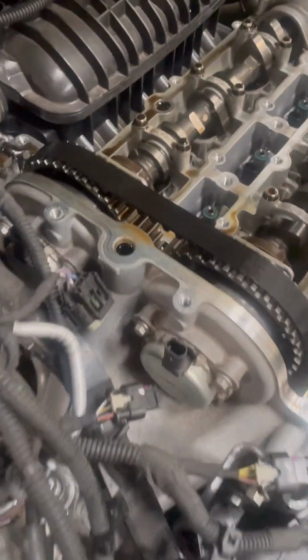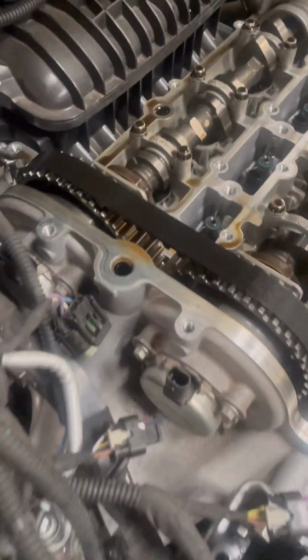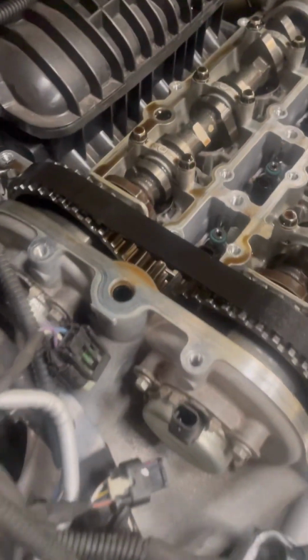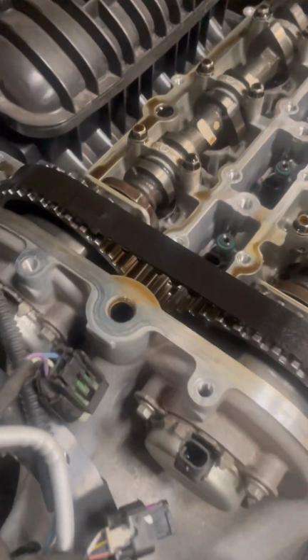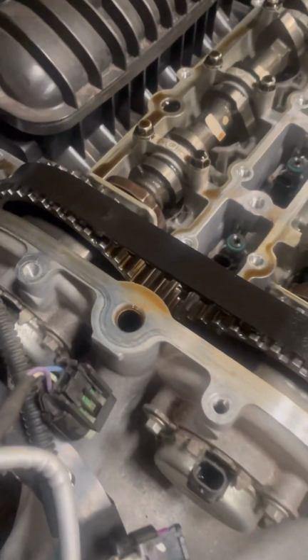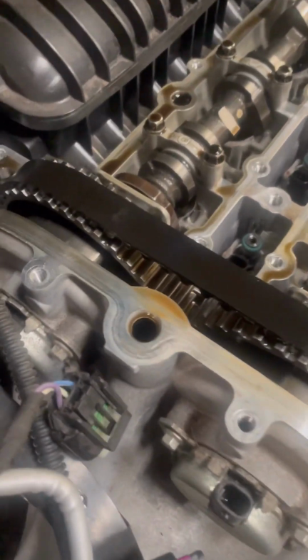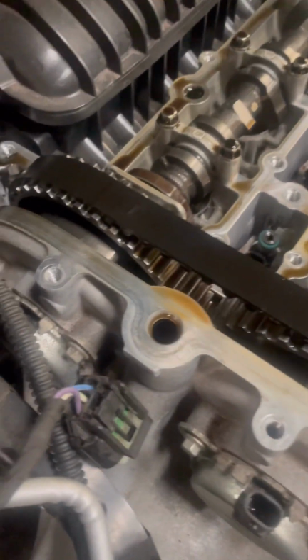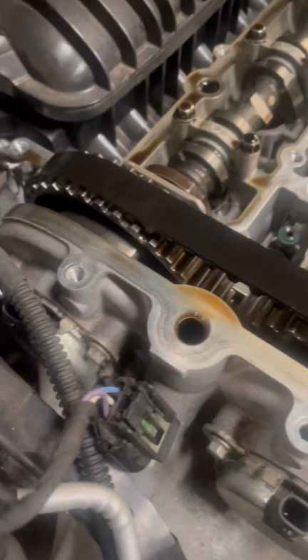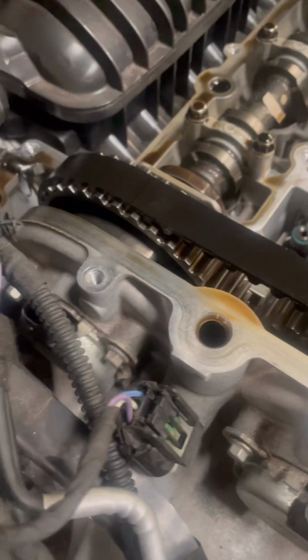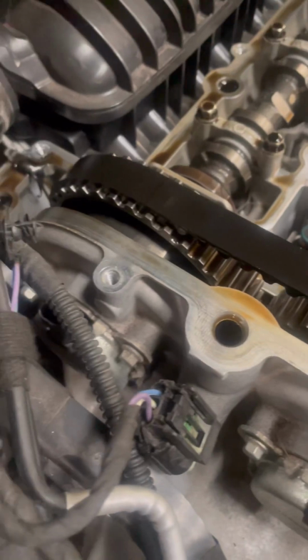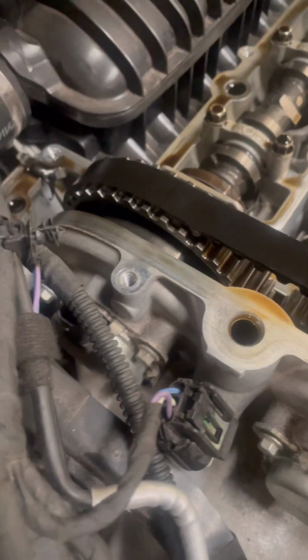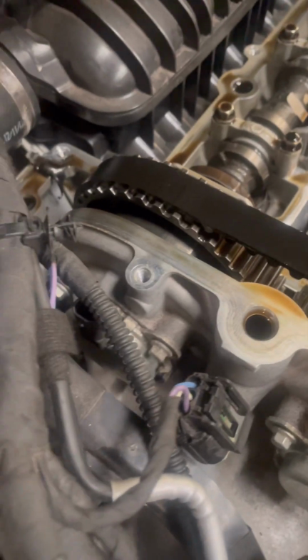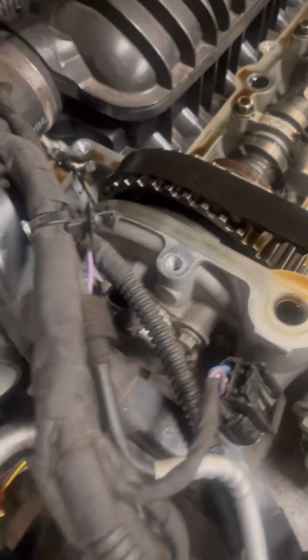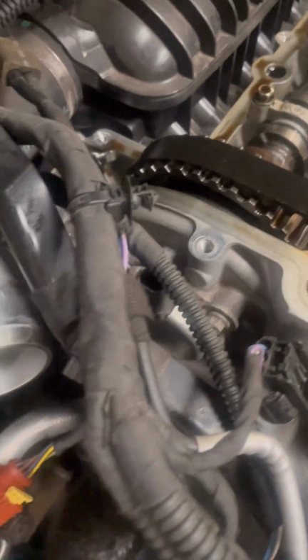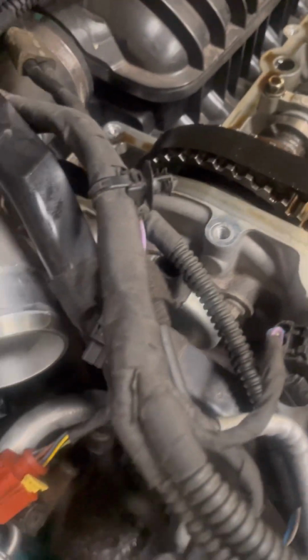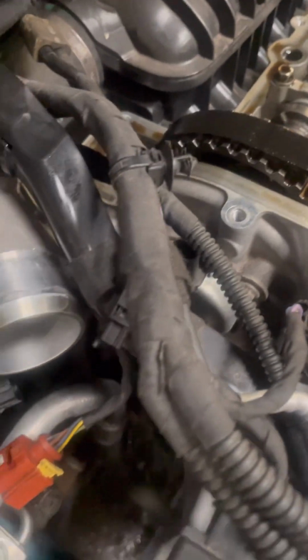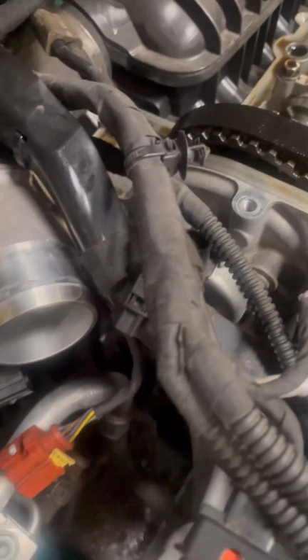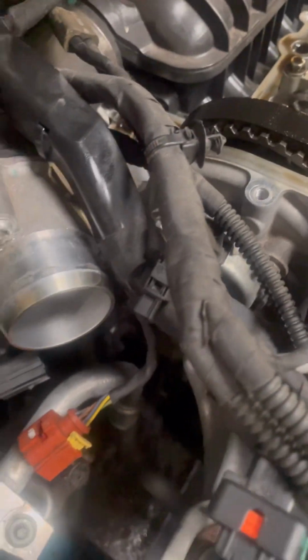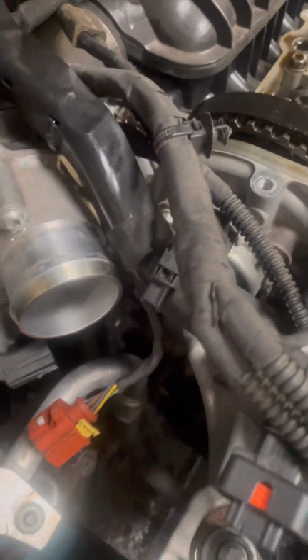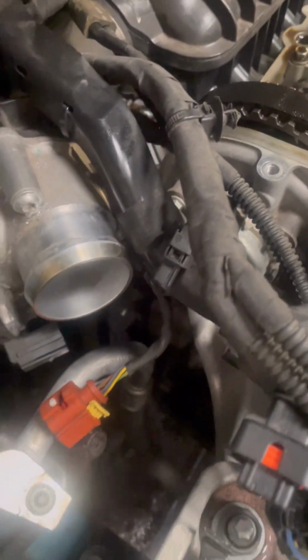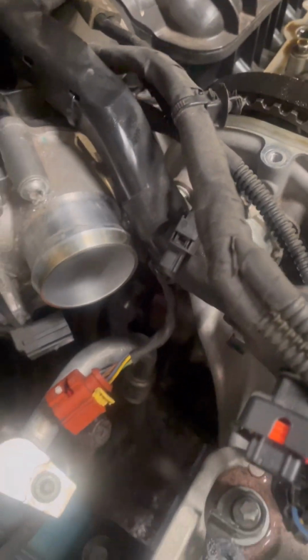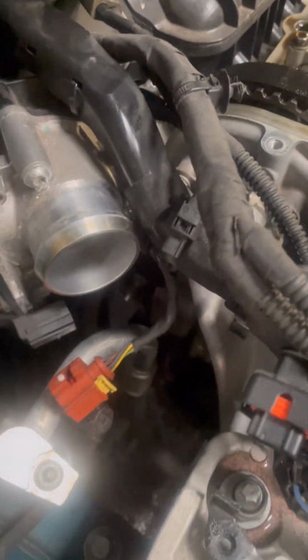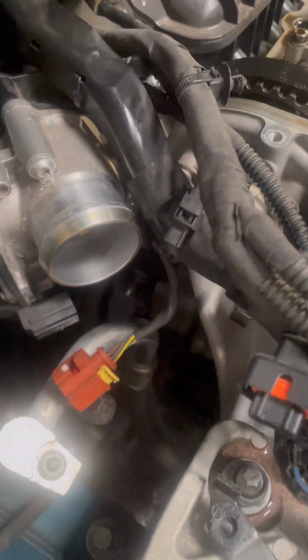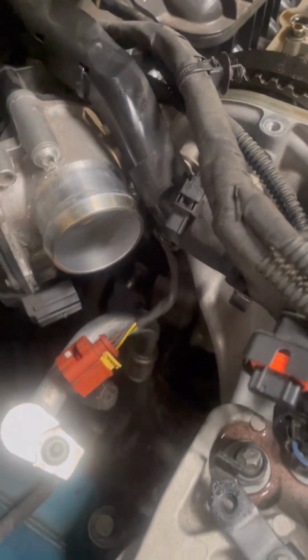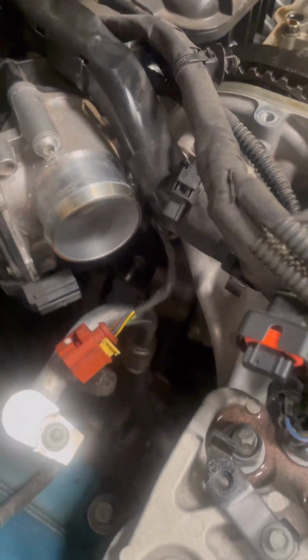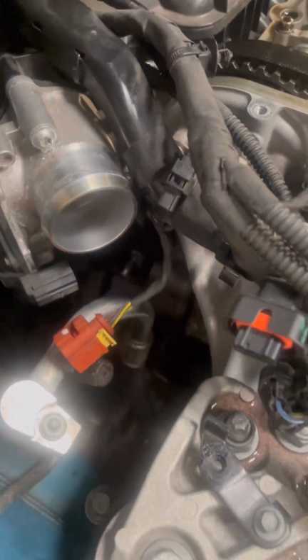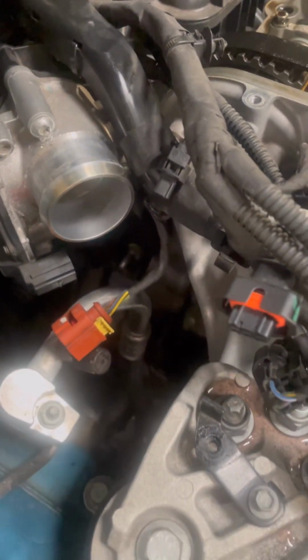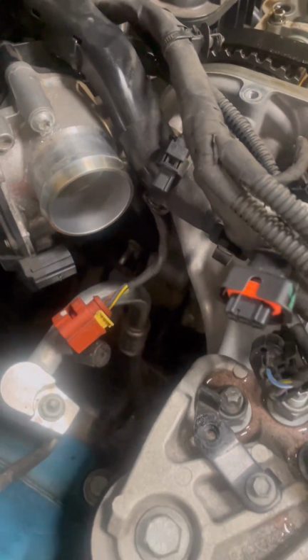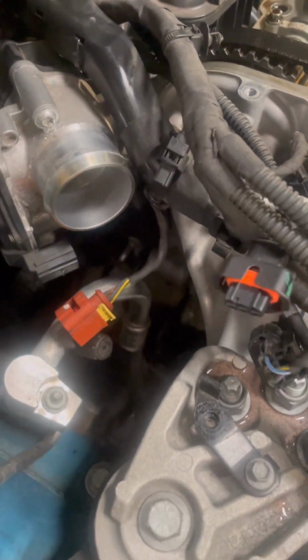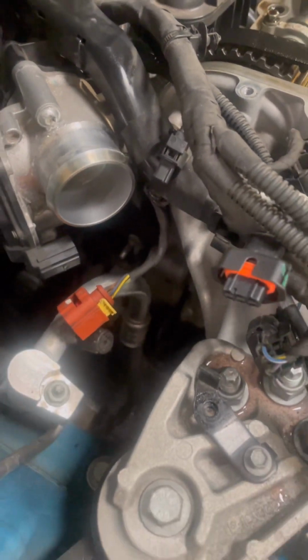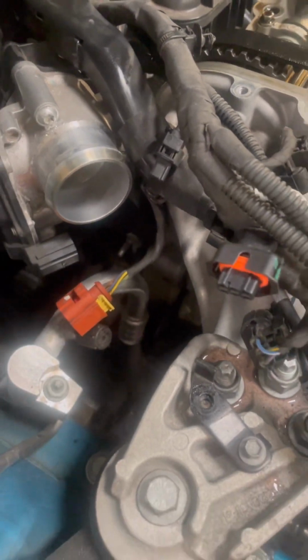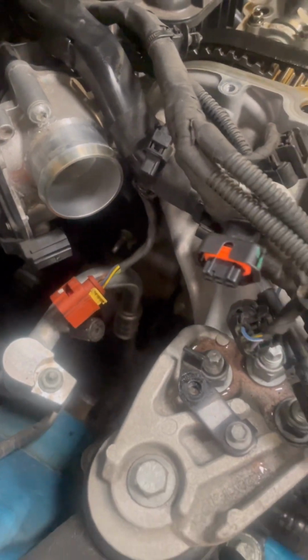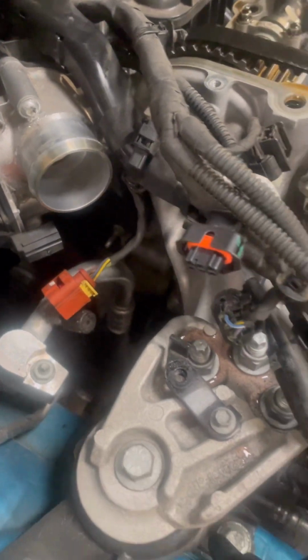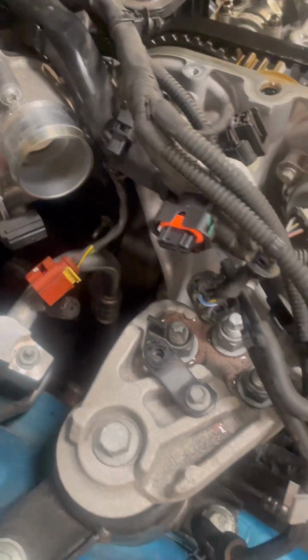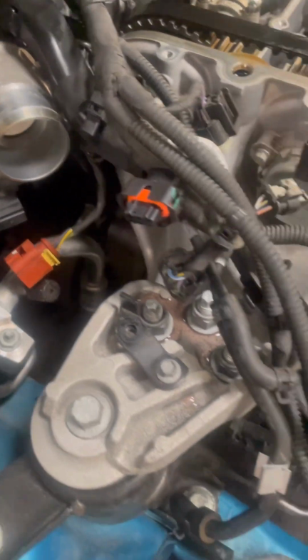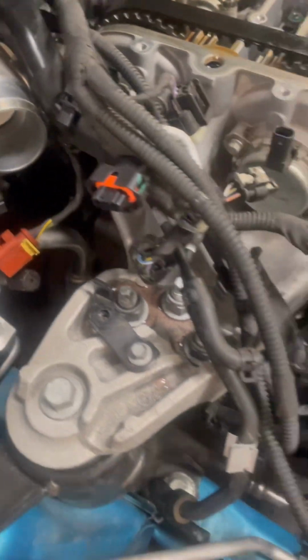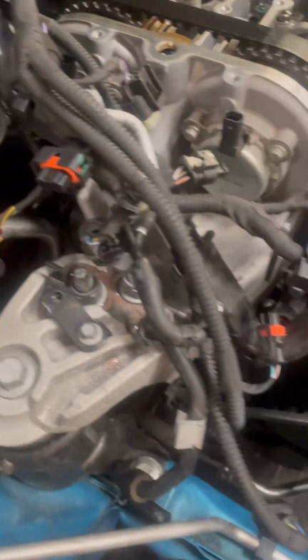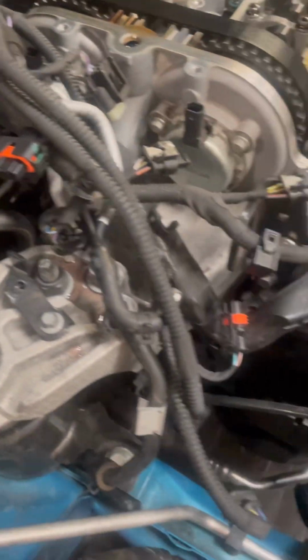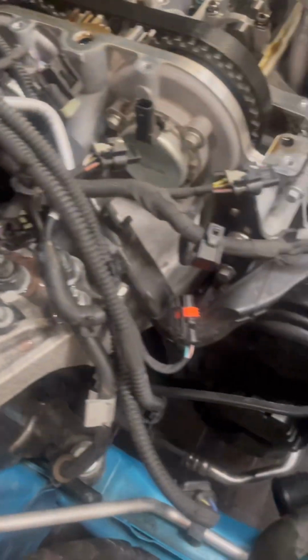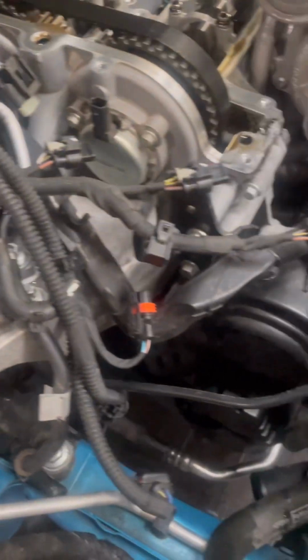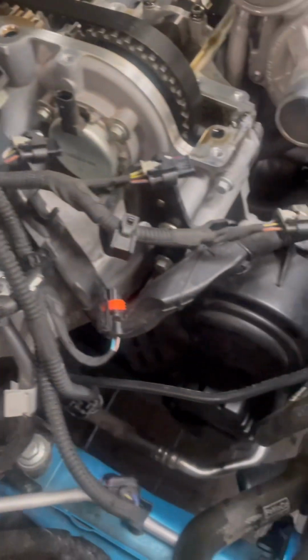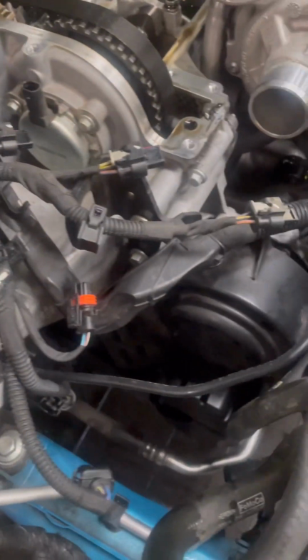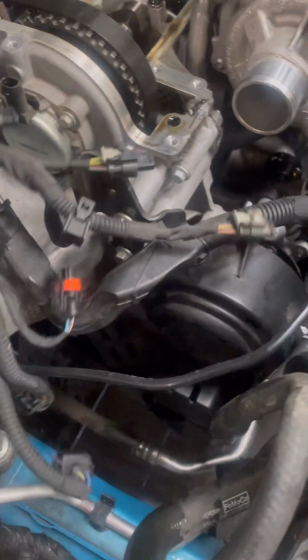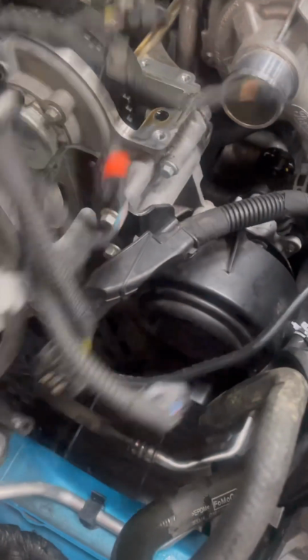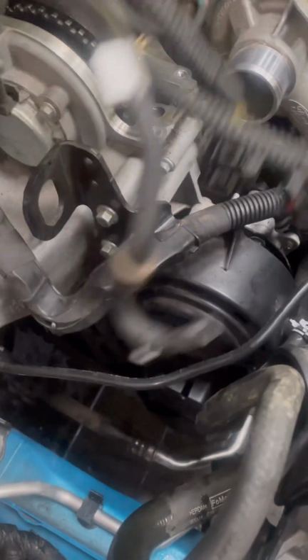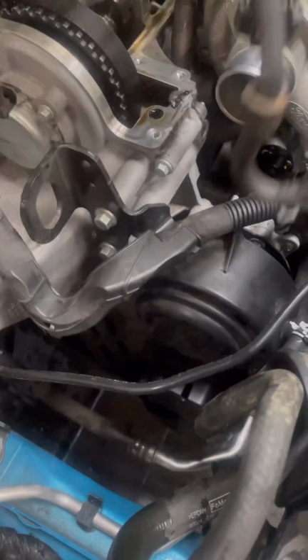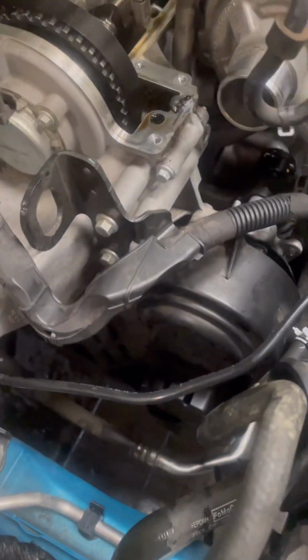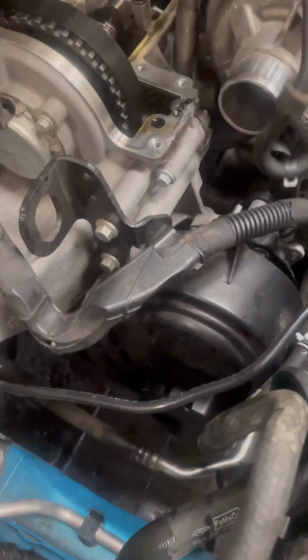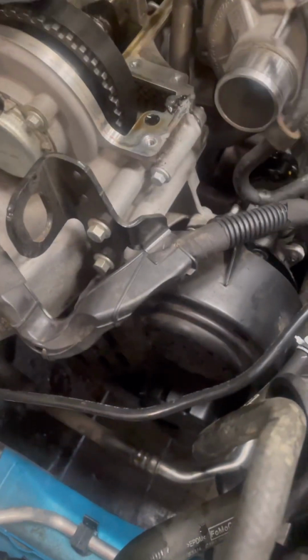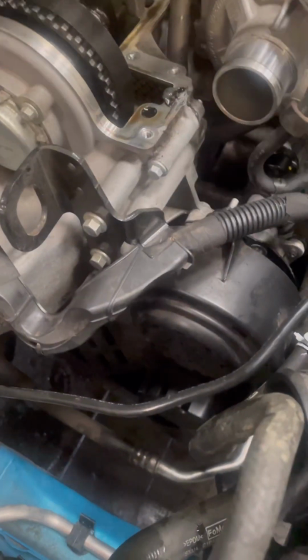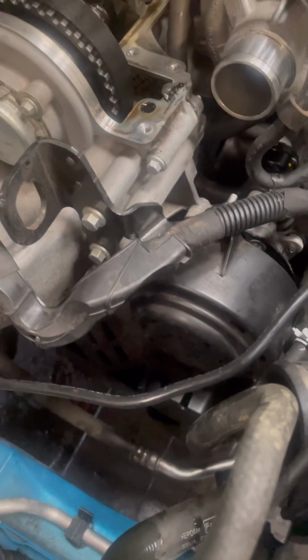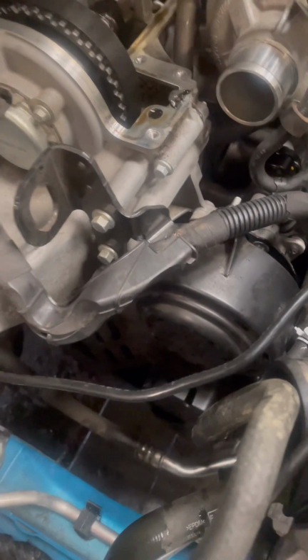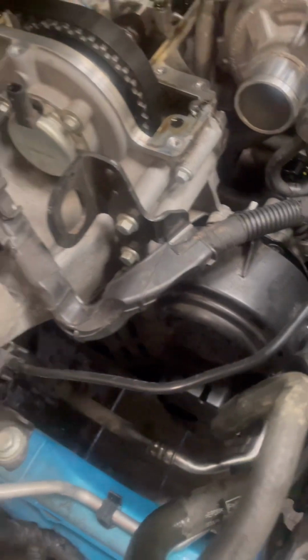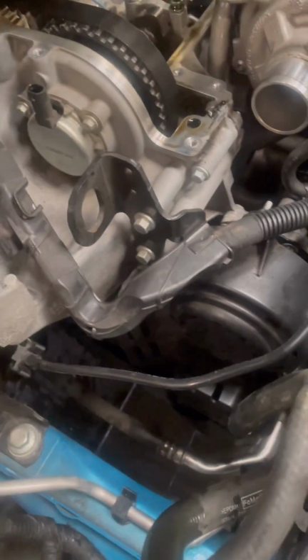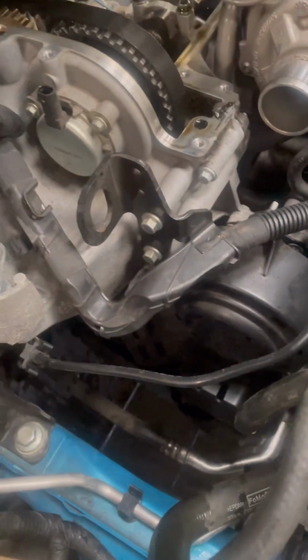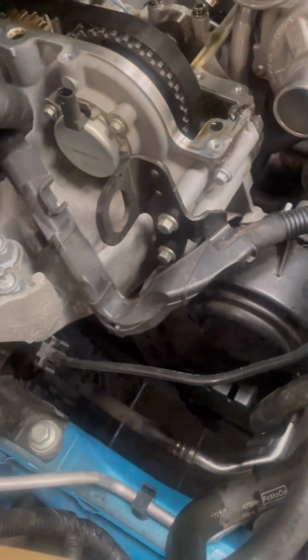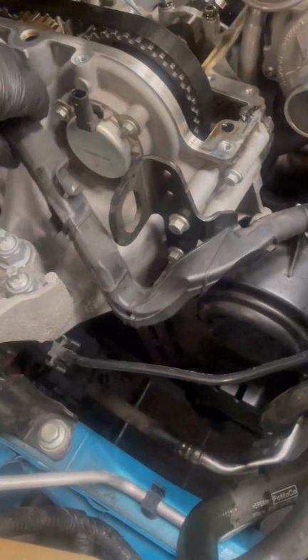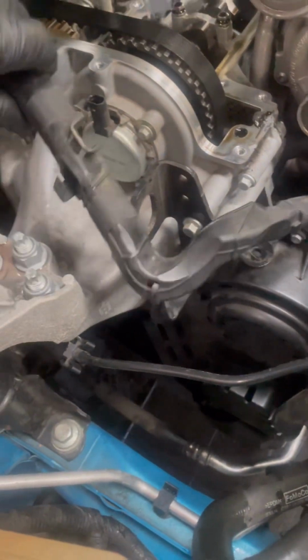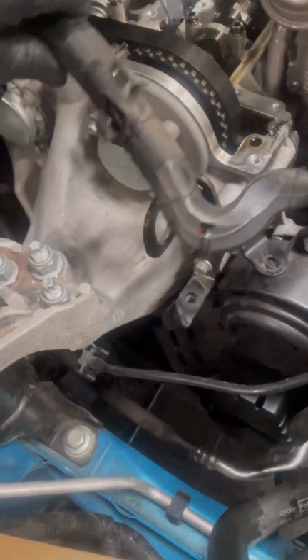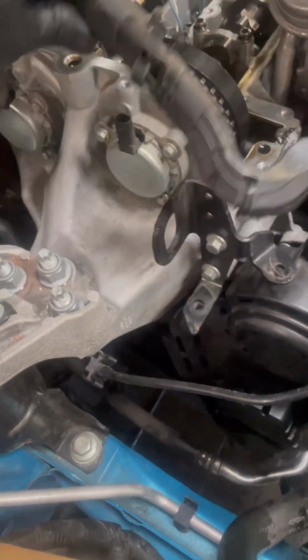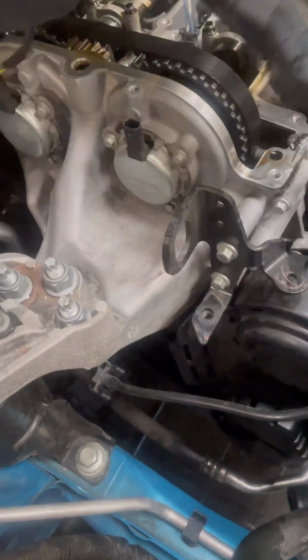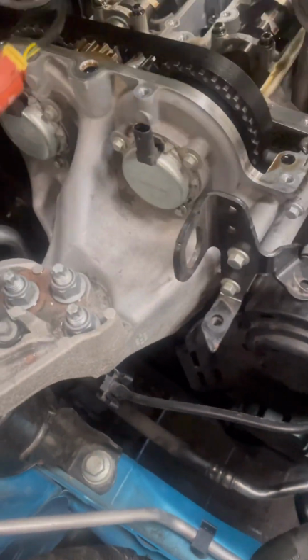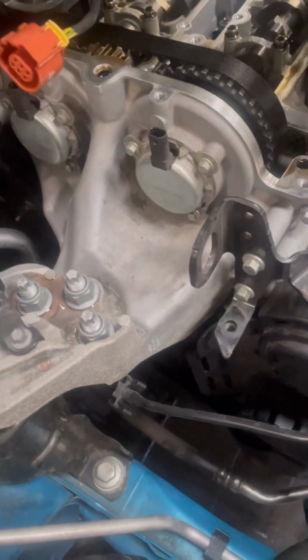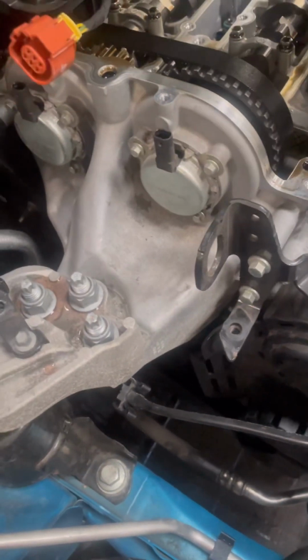We also remove the boost pipes and the wiring loom on the side of the engine to gain access to the lower auxiliary components ready for removal.